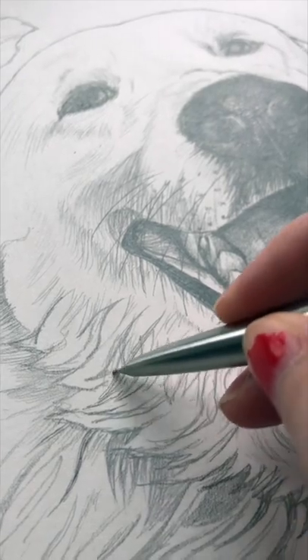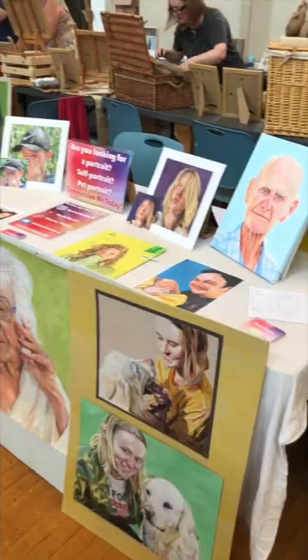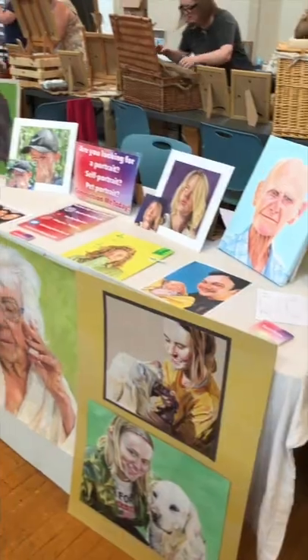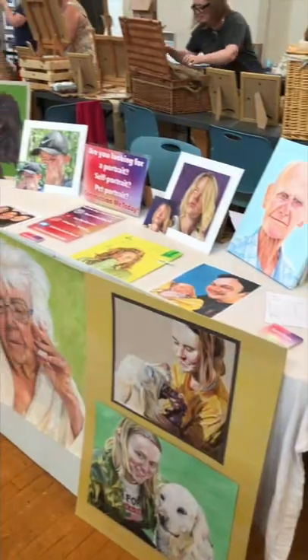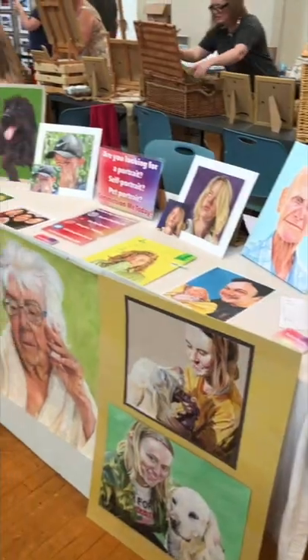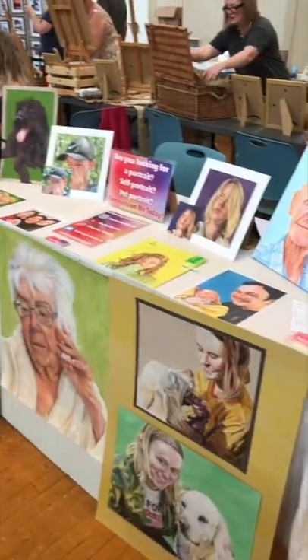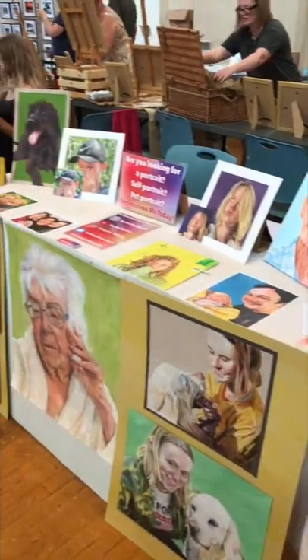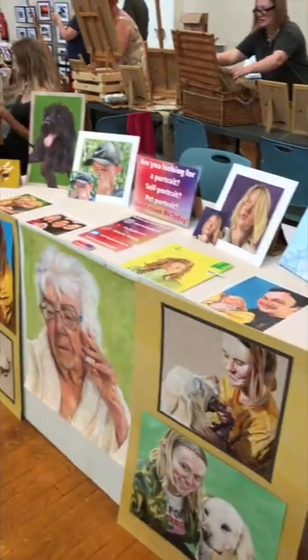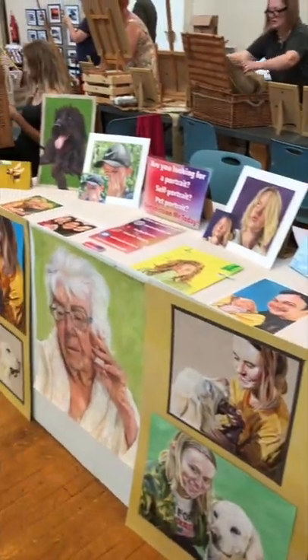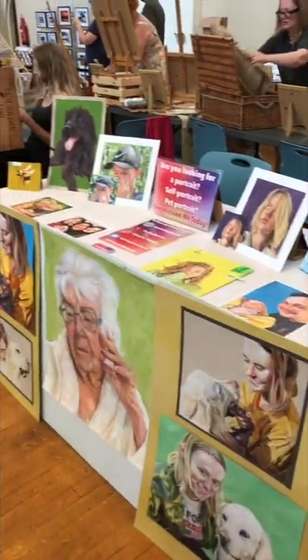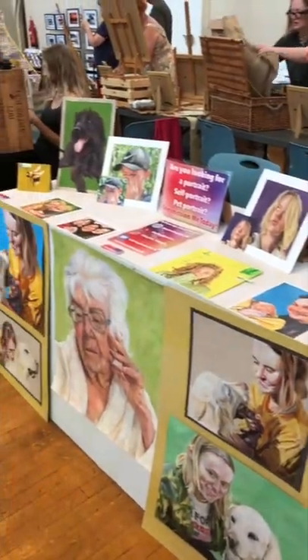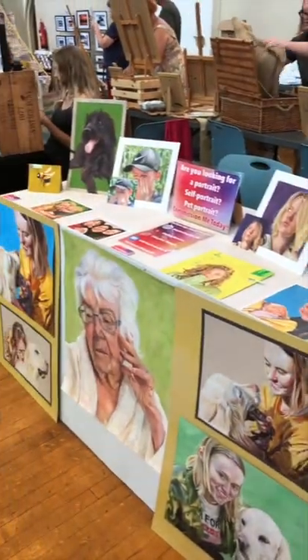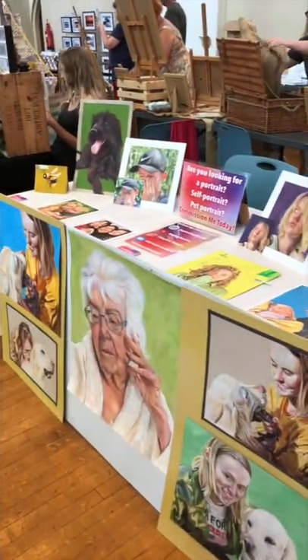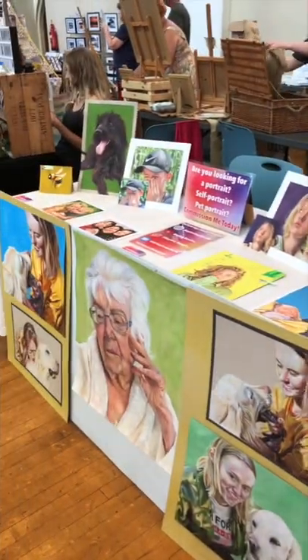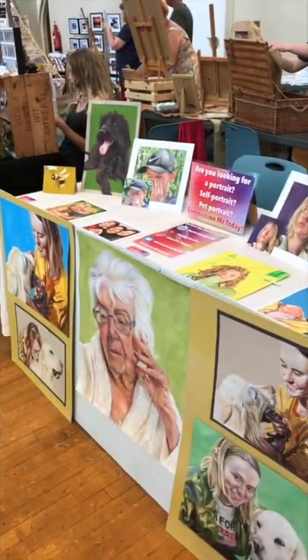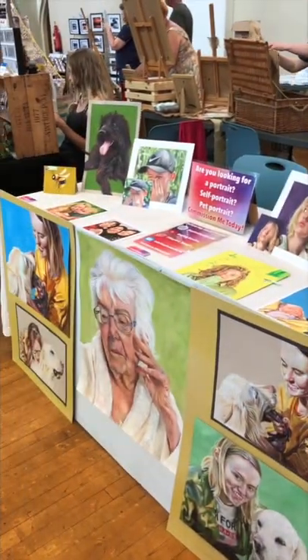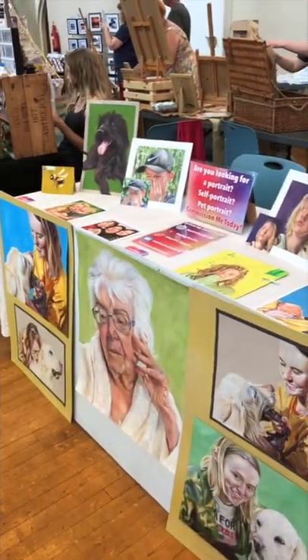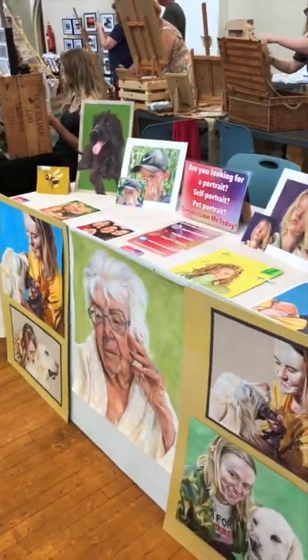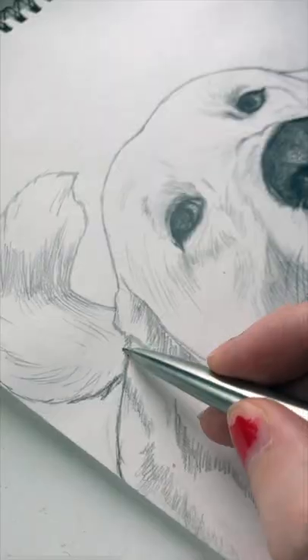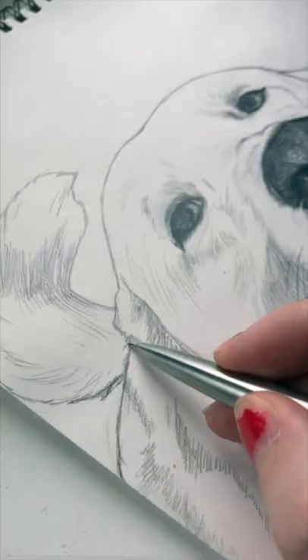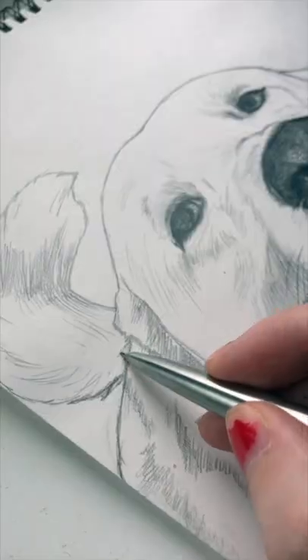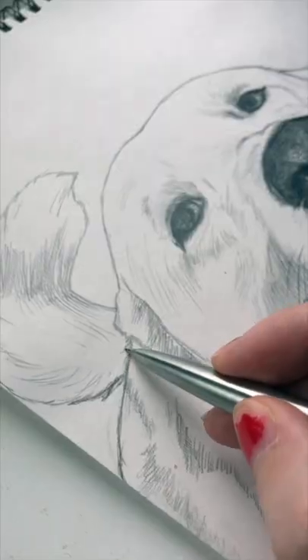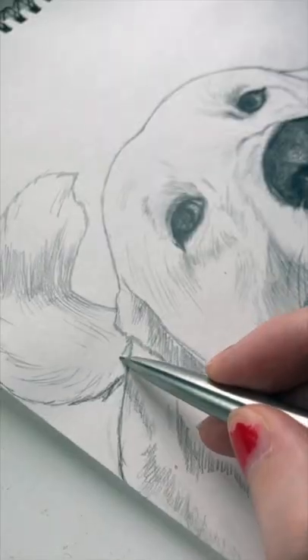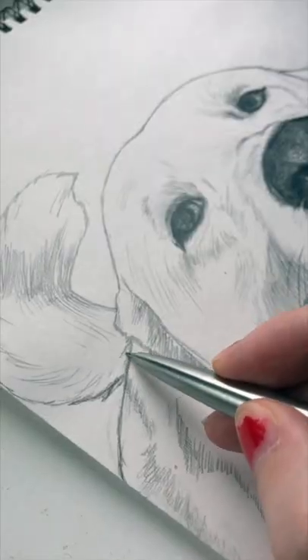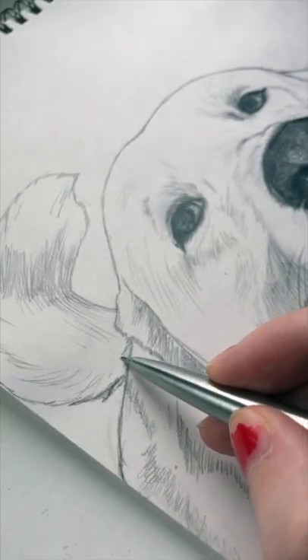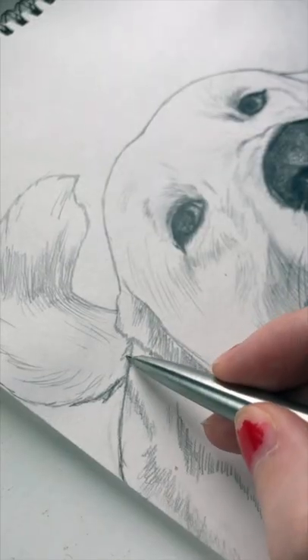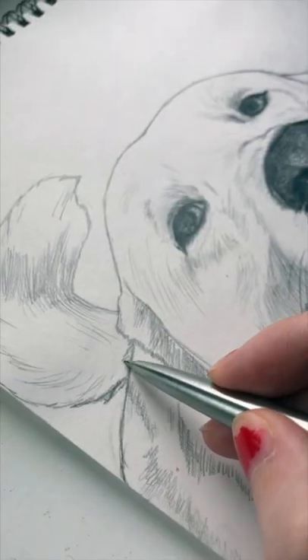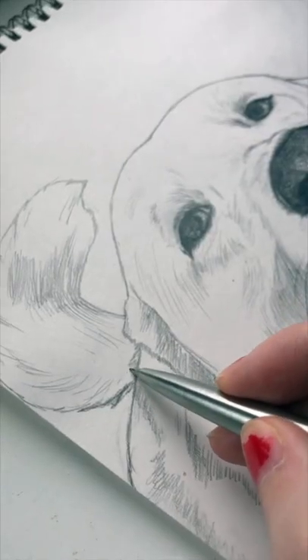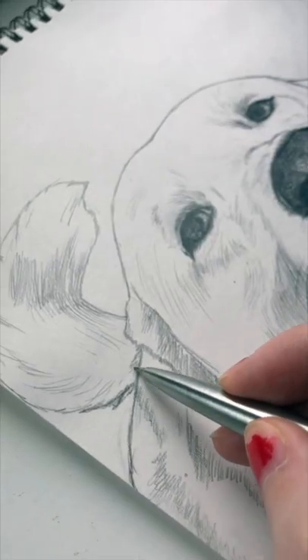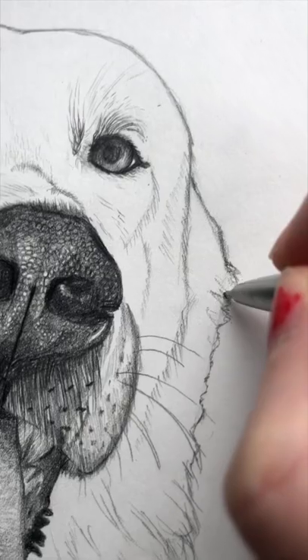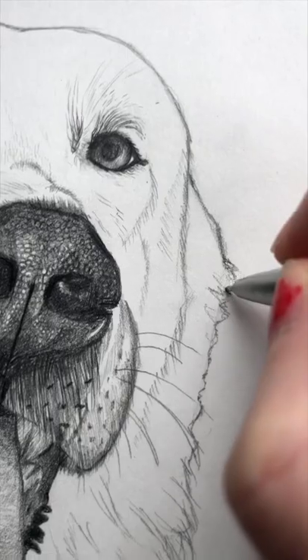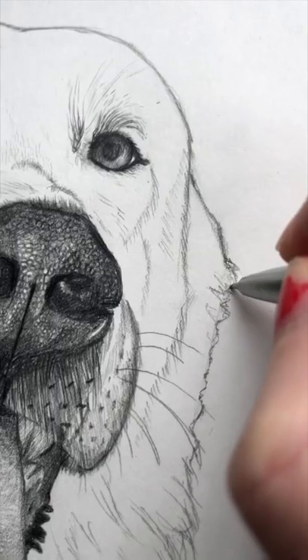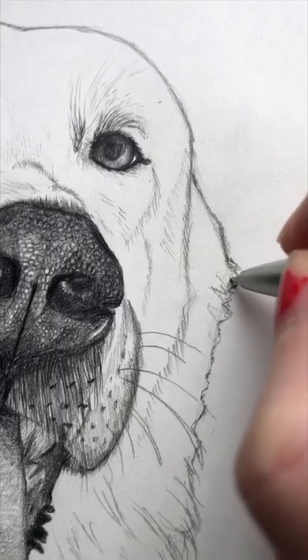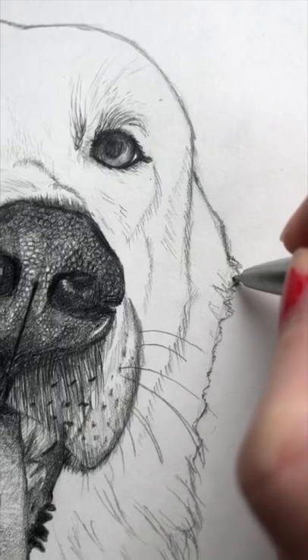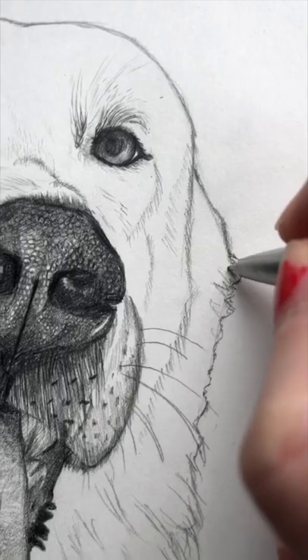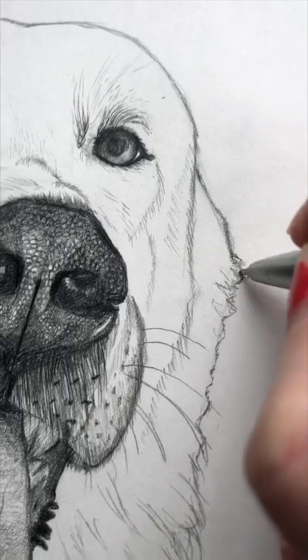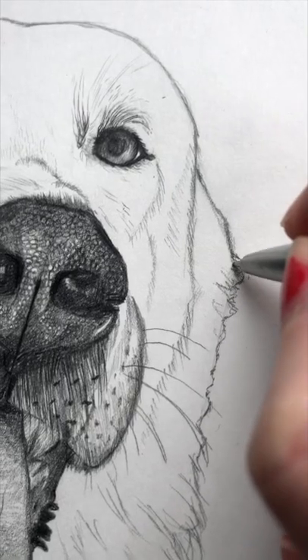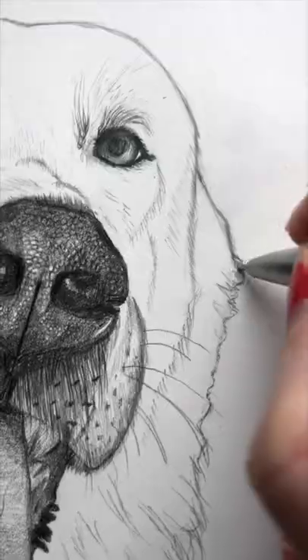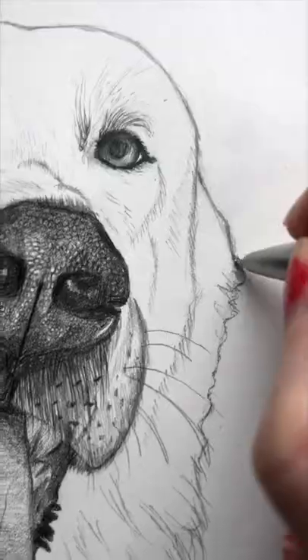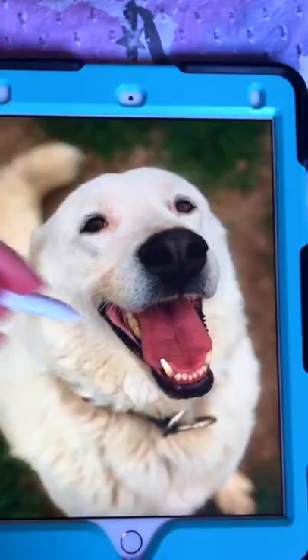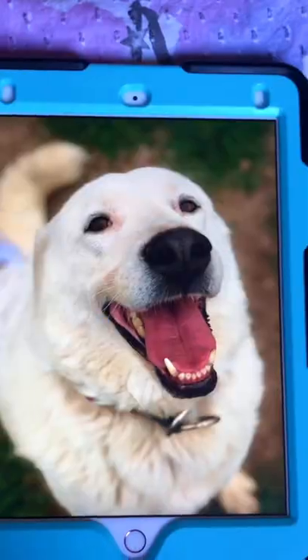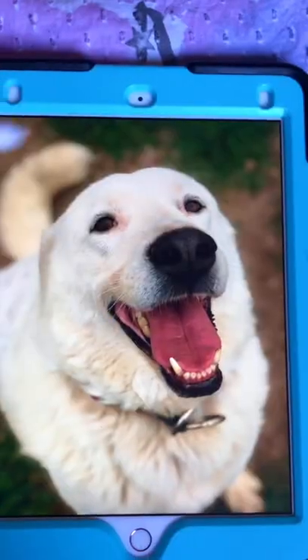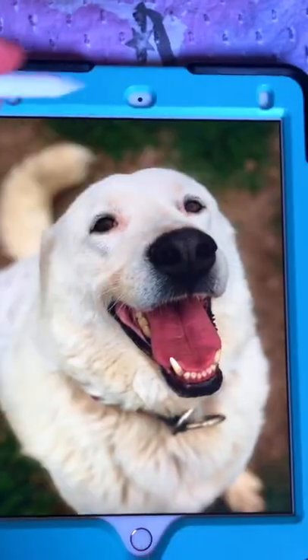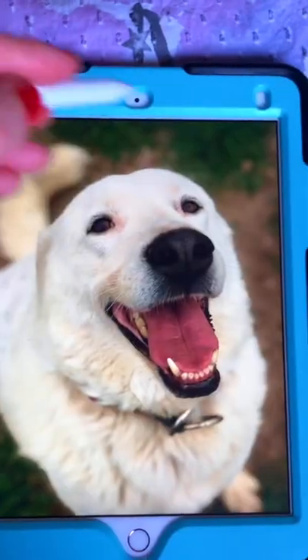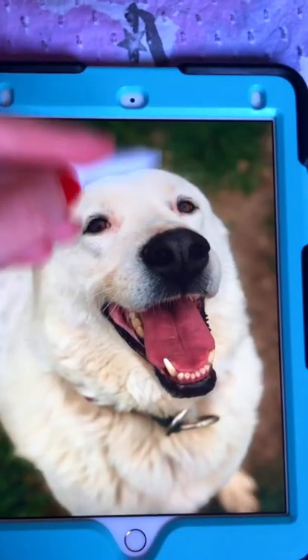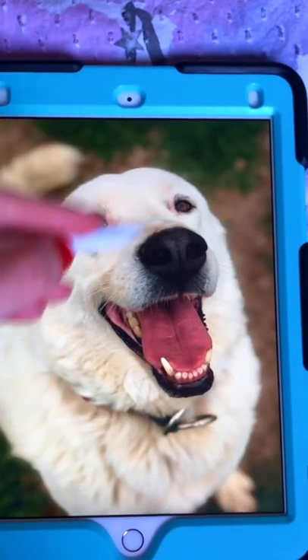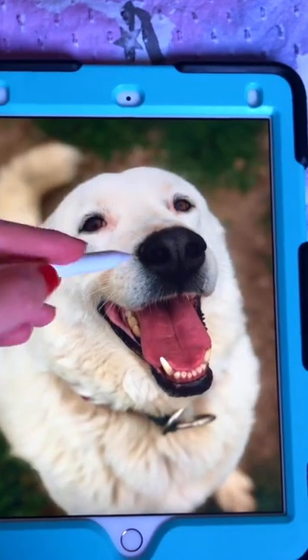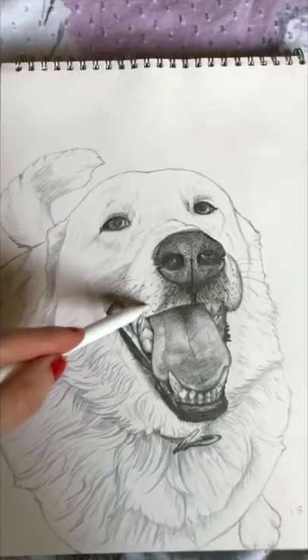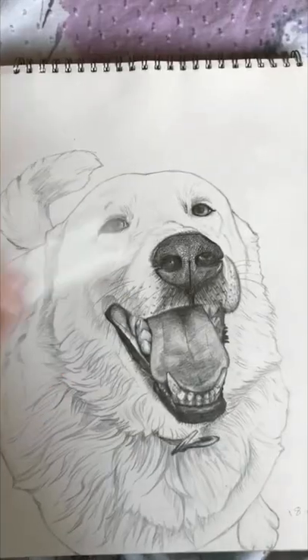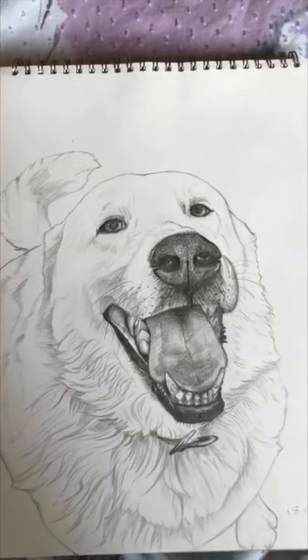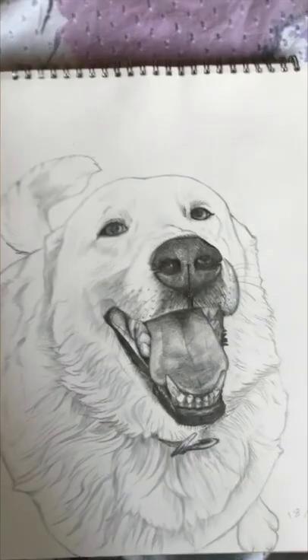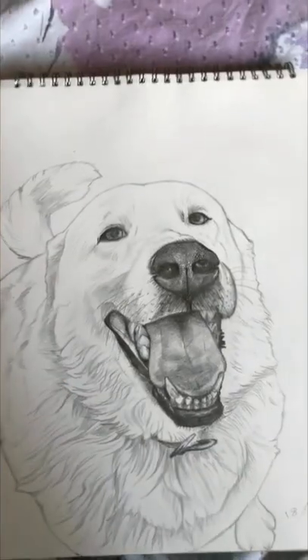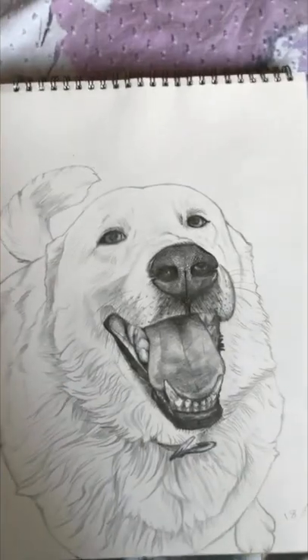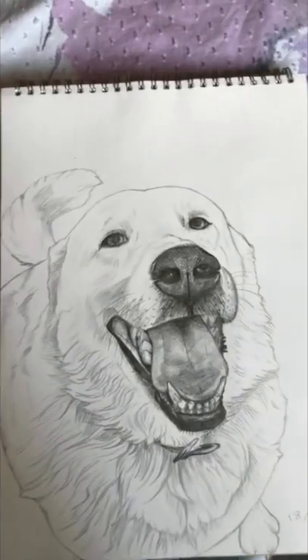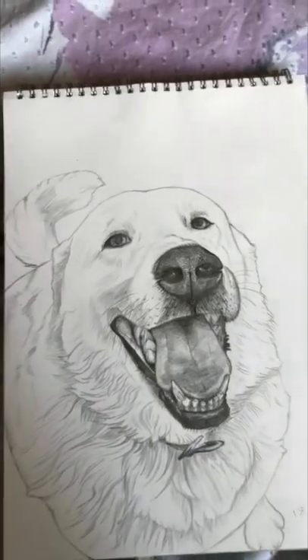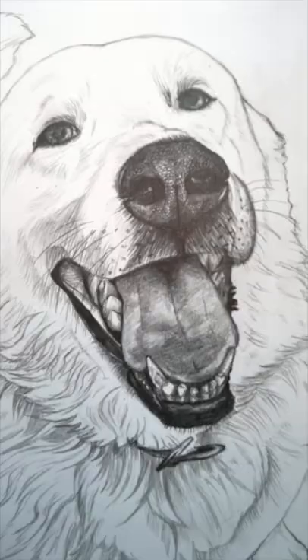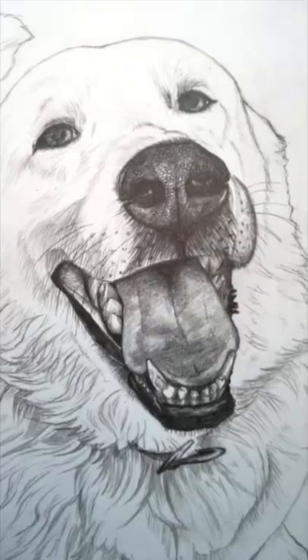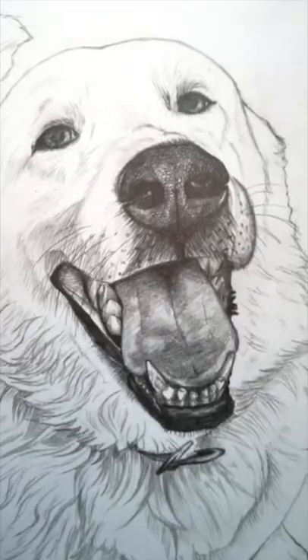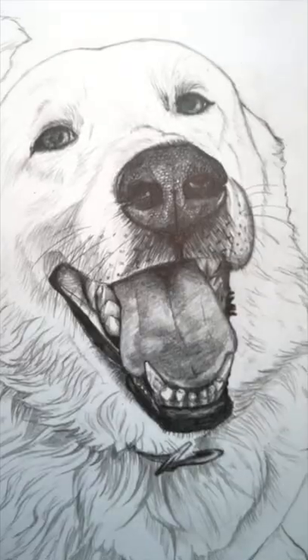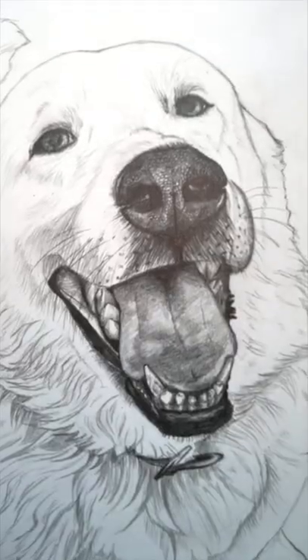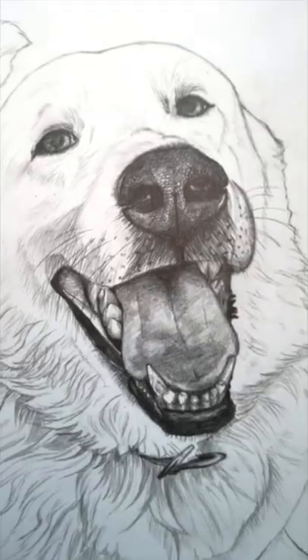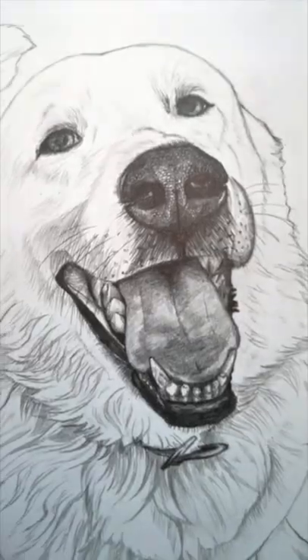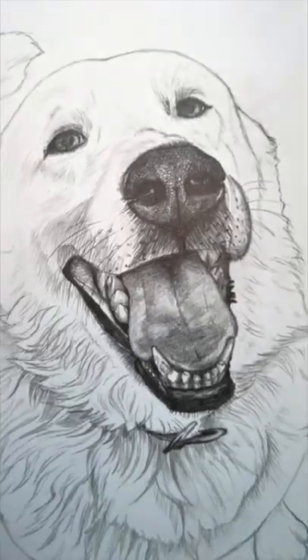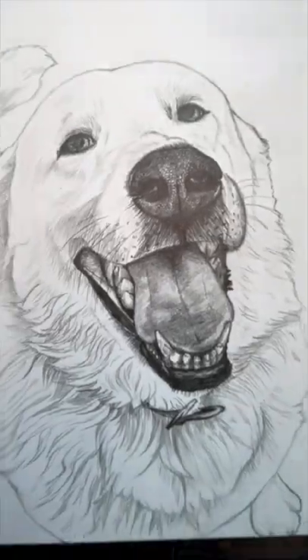I drew most of this during the craft fair I attended last week and added the final details later. Let me know what you think!